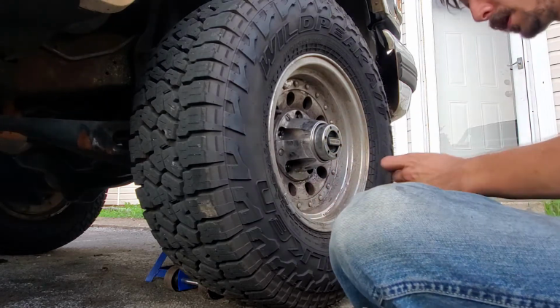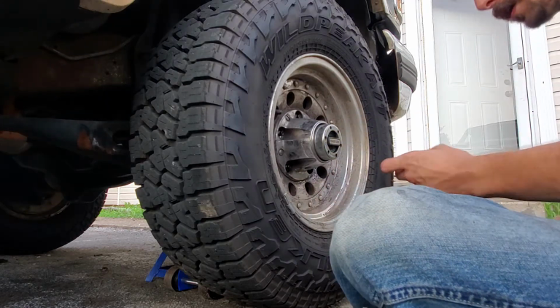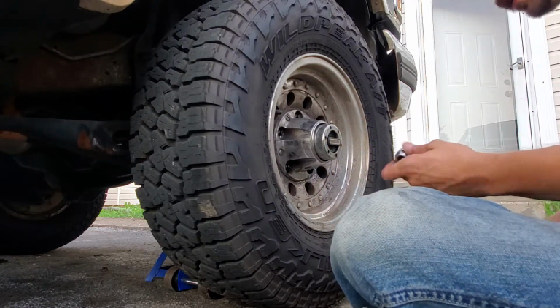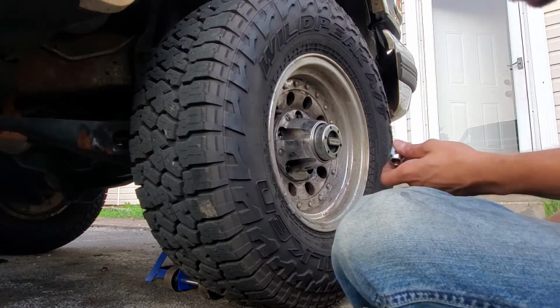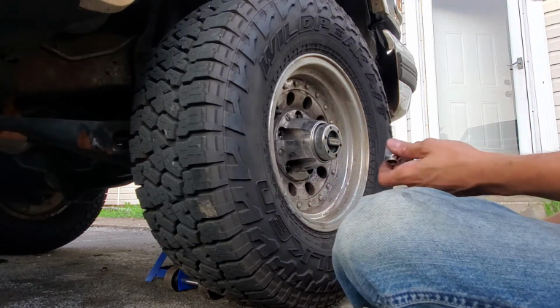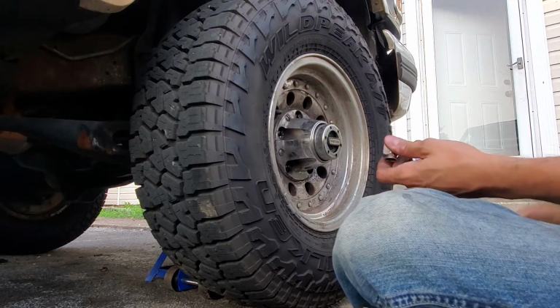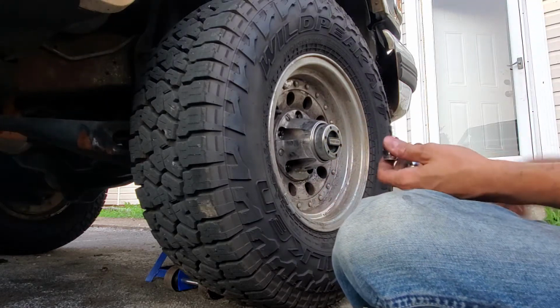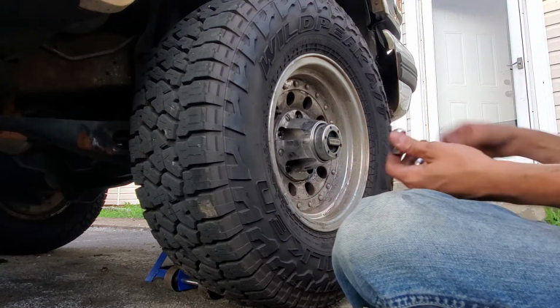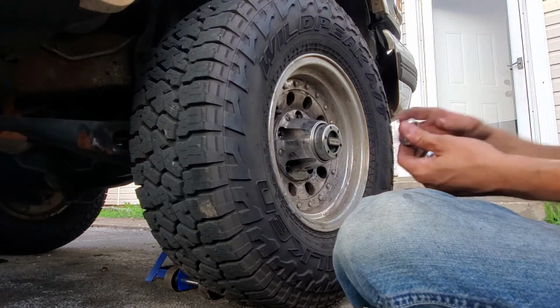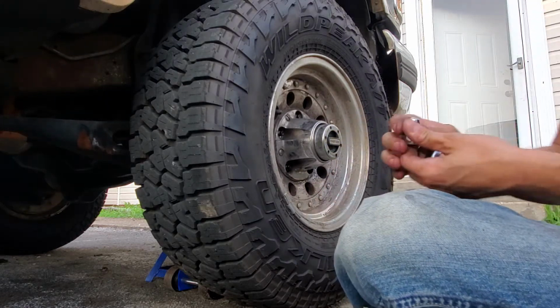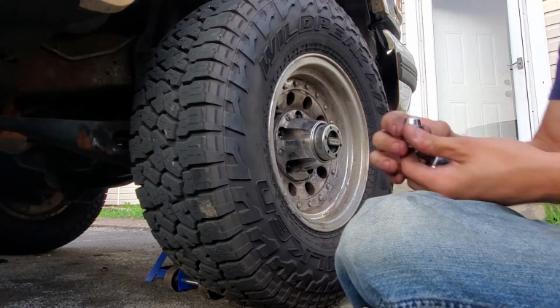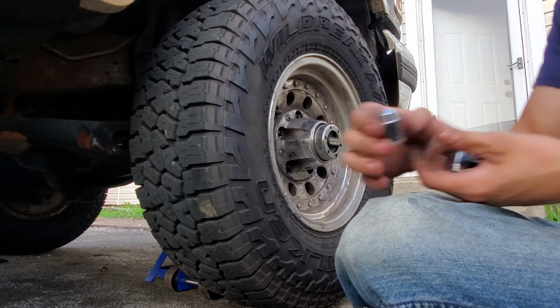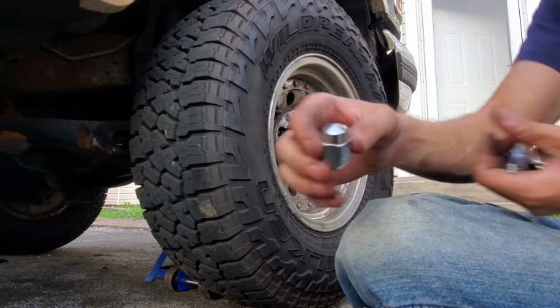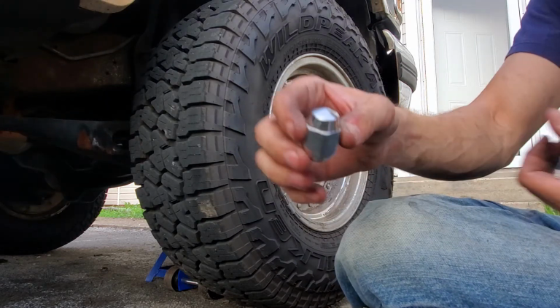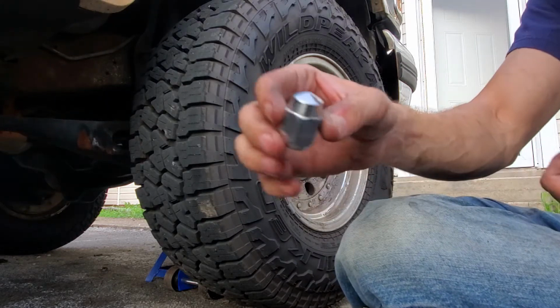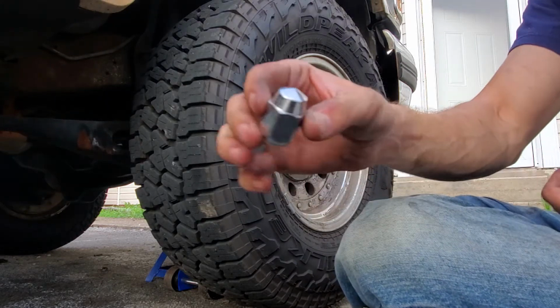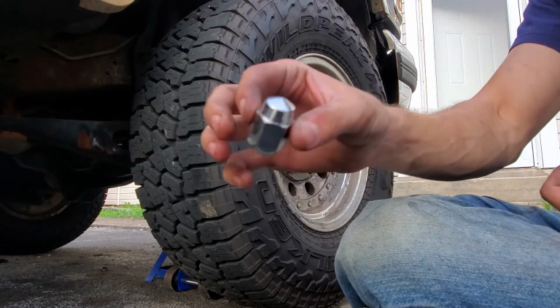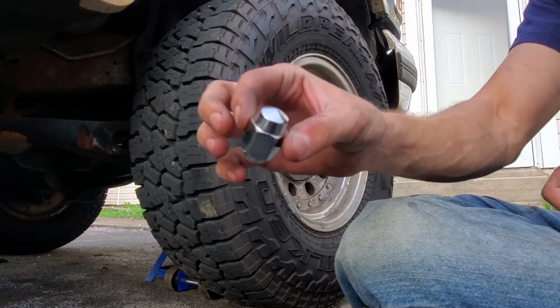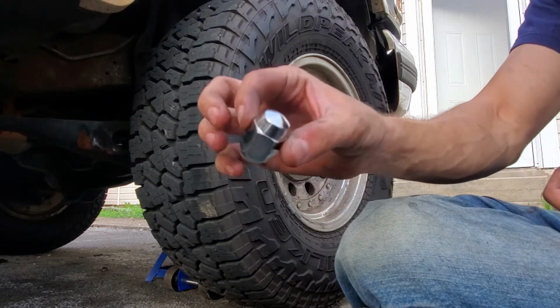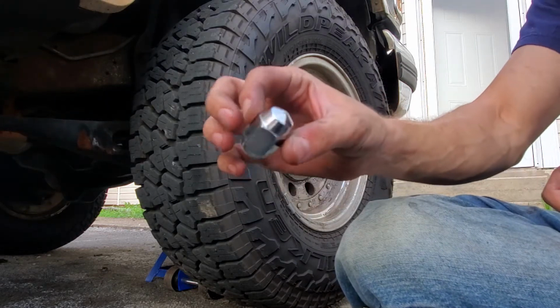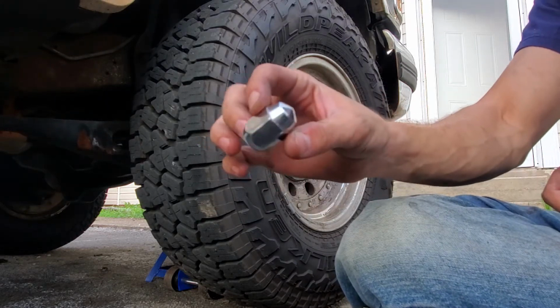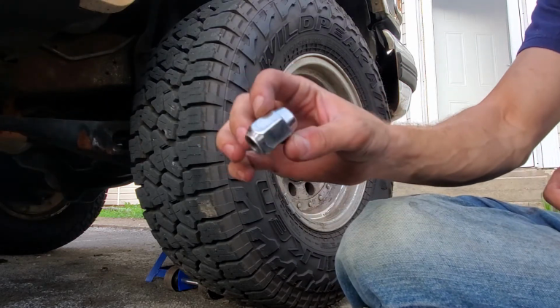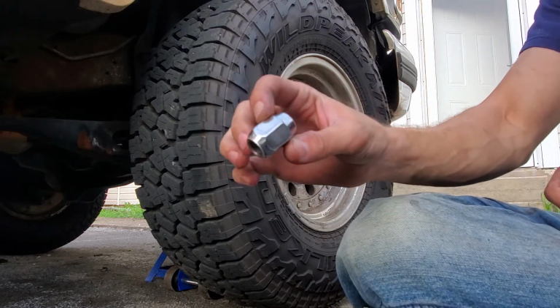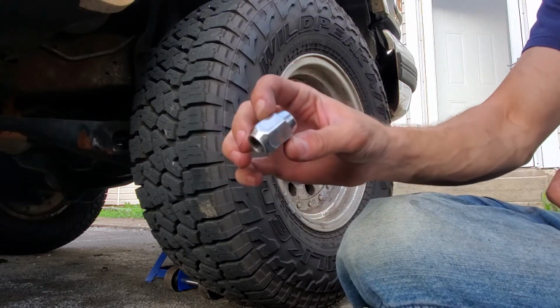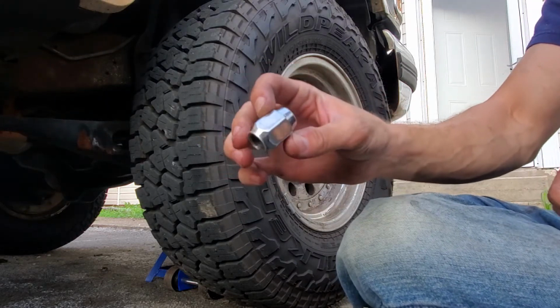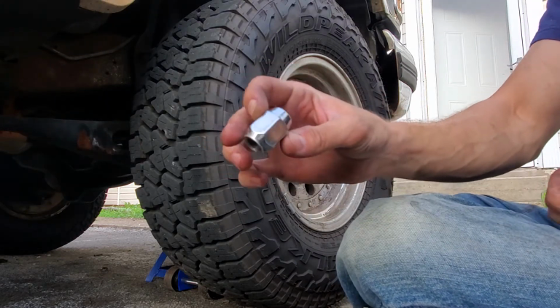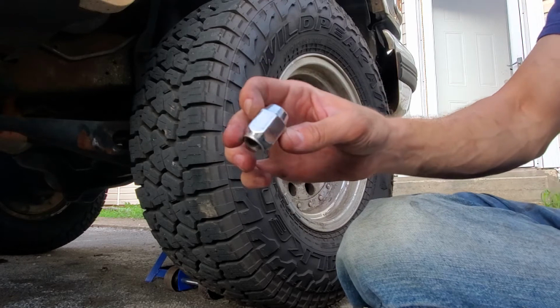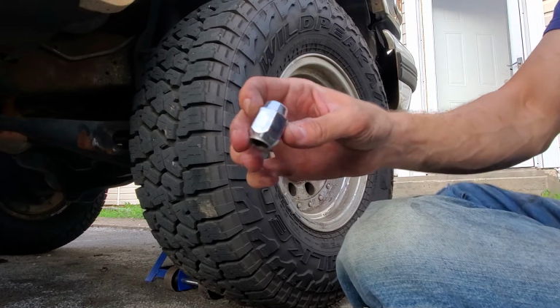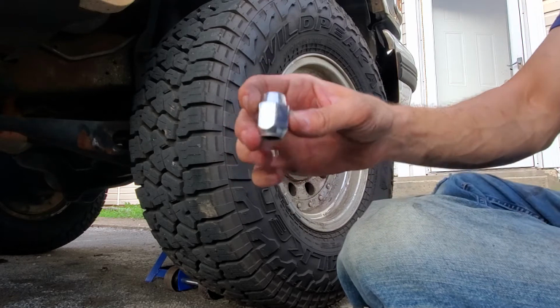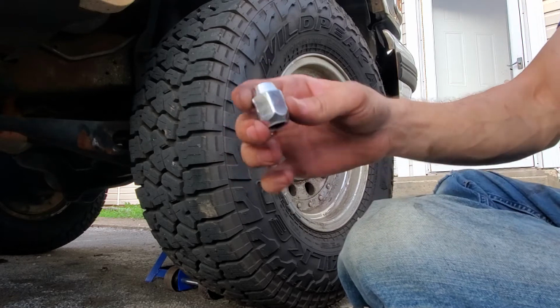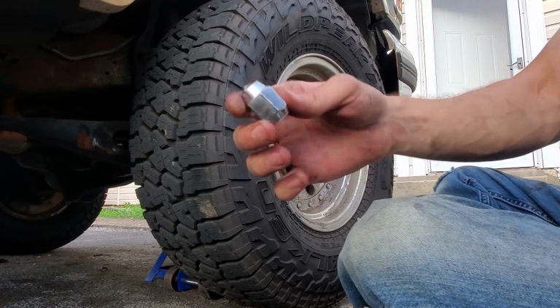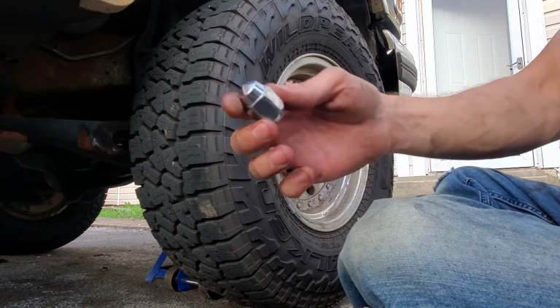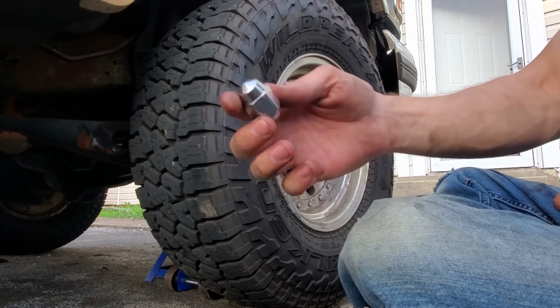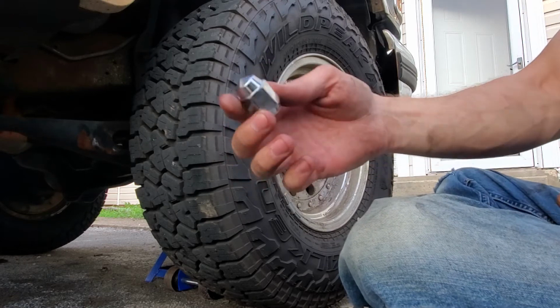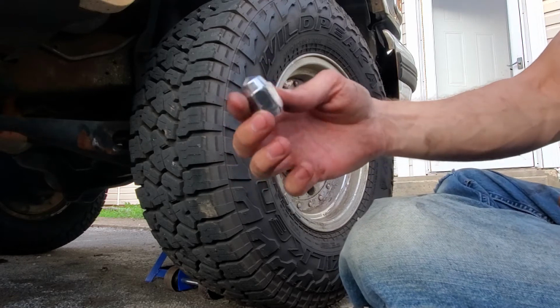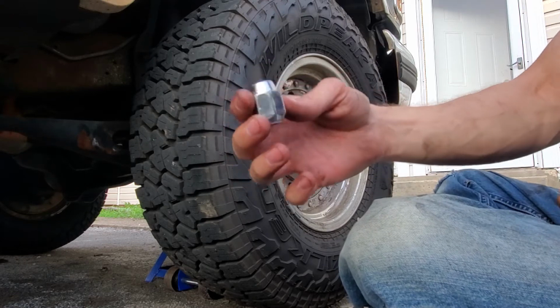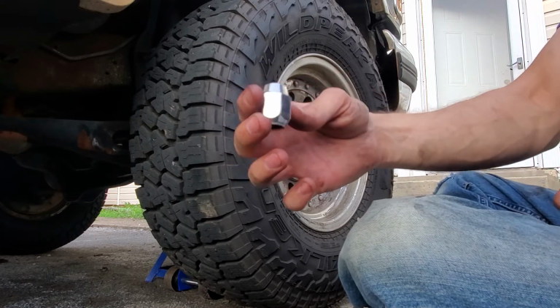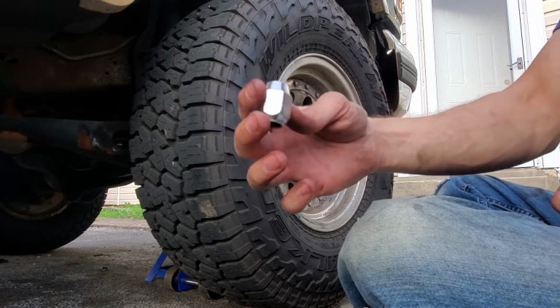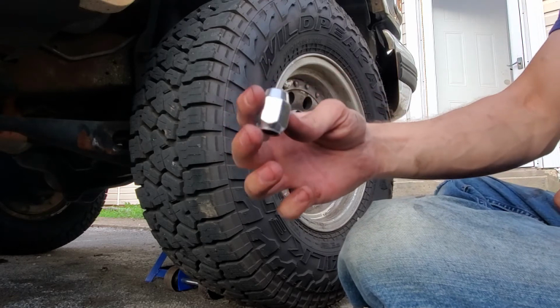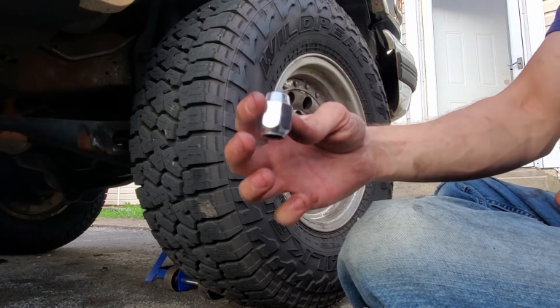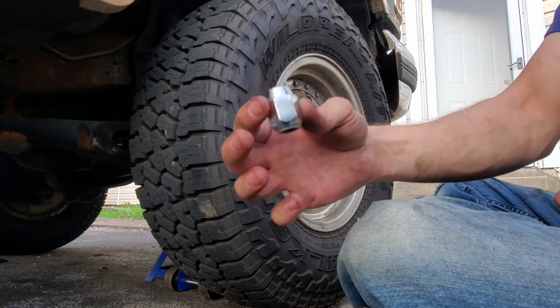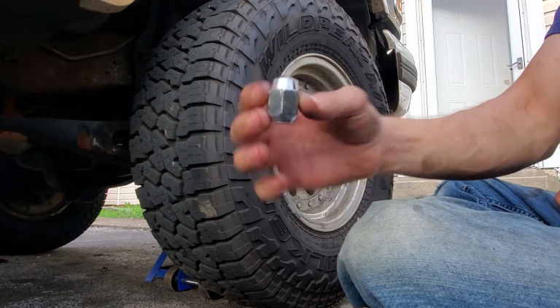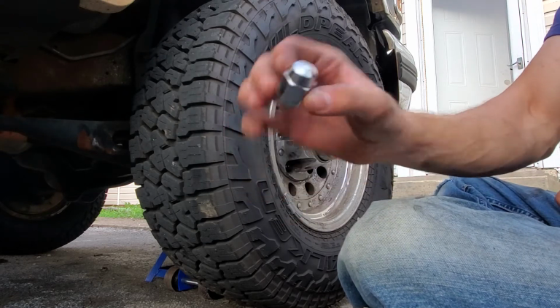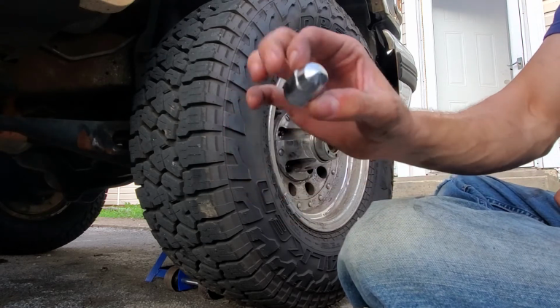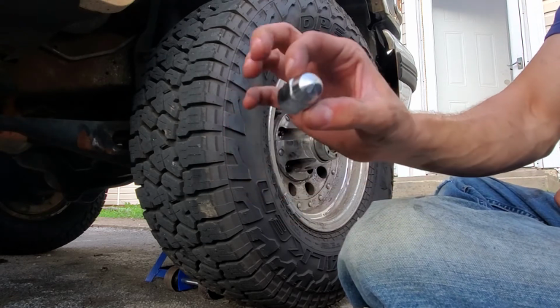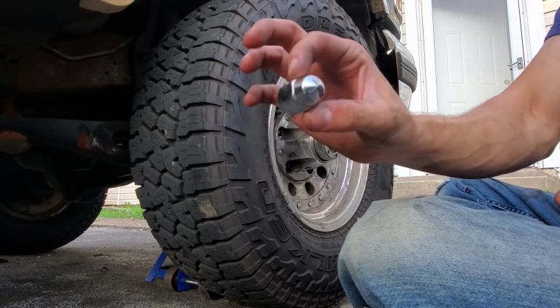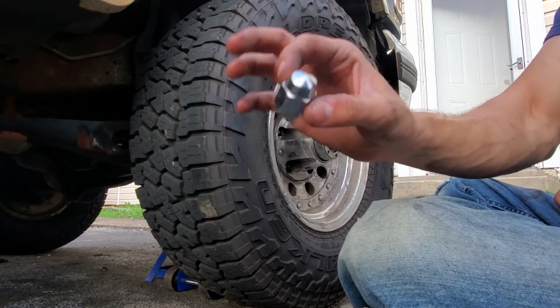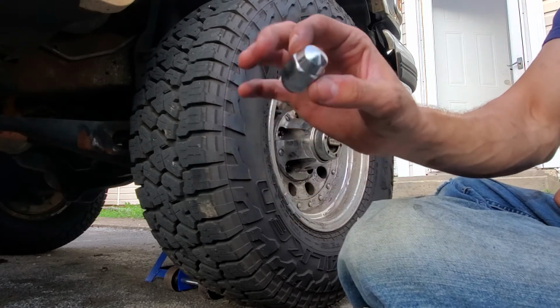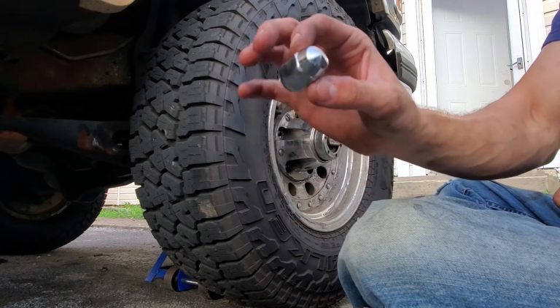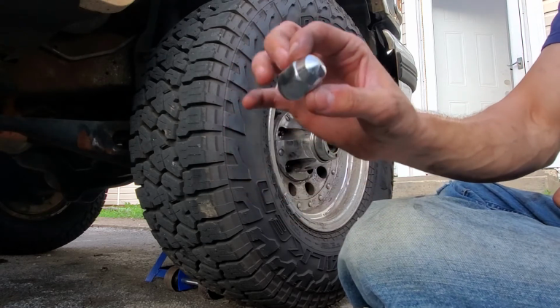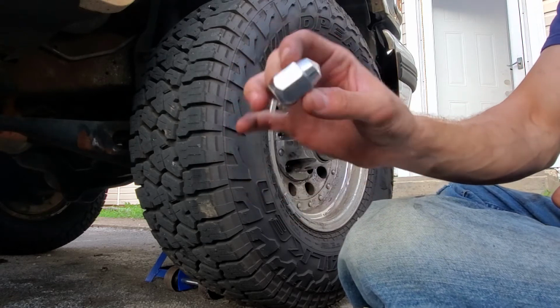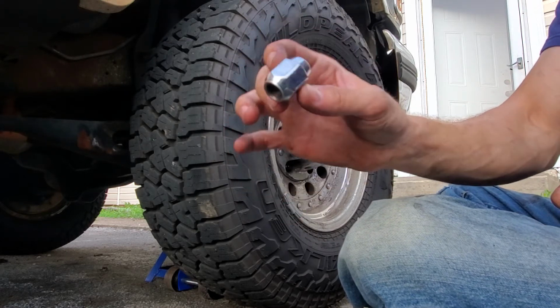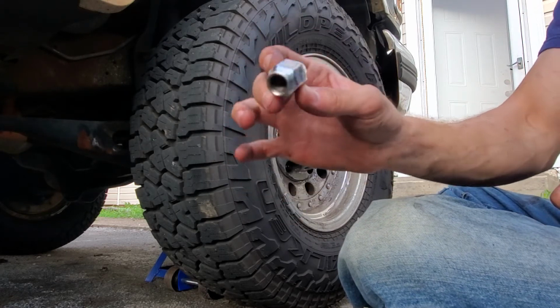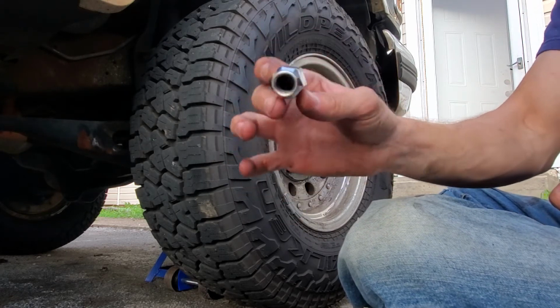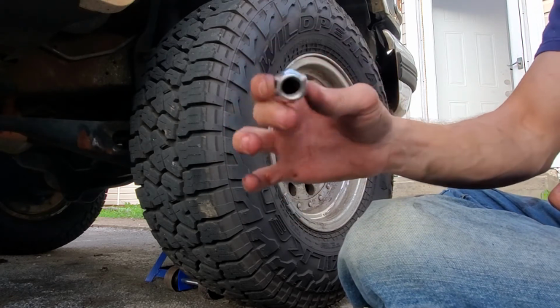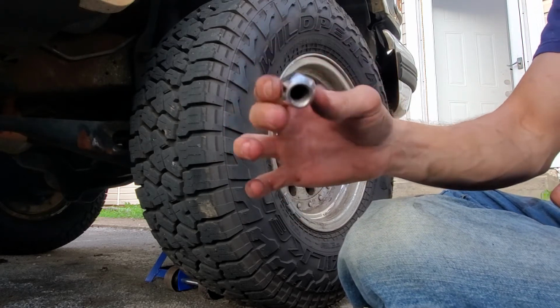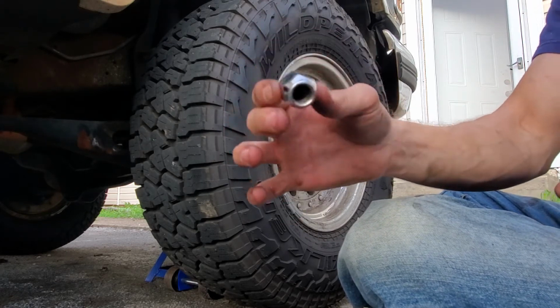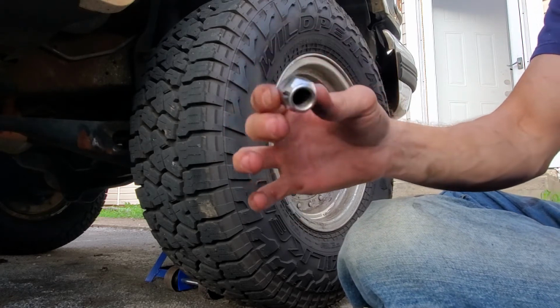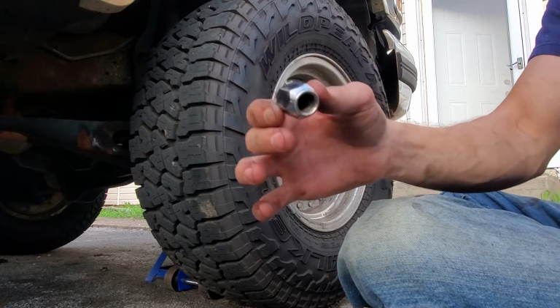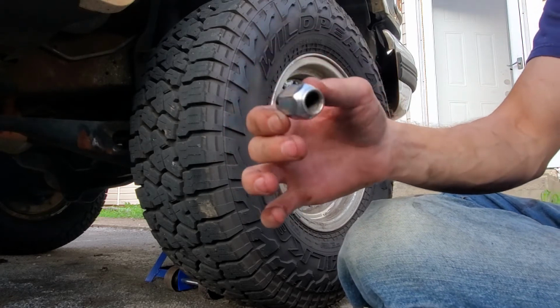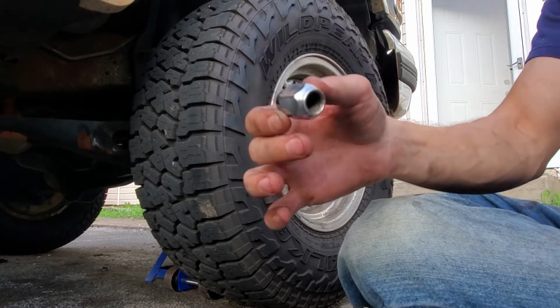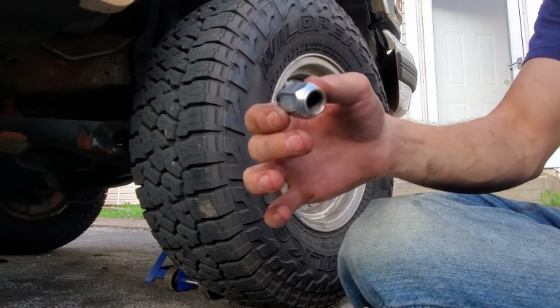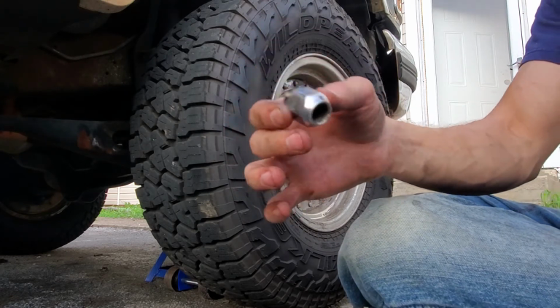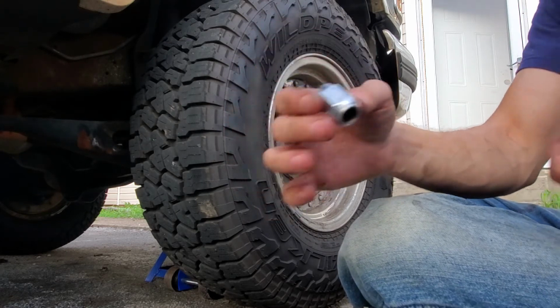If you want to know where to find these lug nuts at the best price, holly.com. They're about $2.63 a piece.